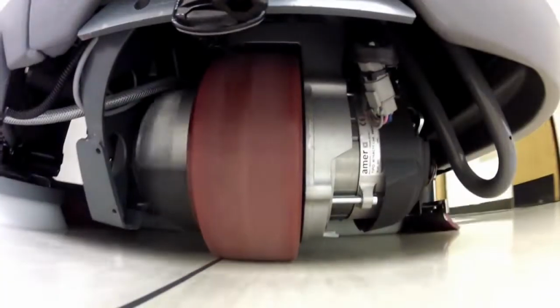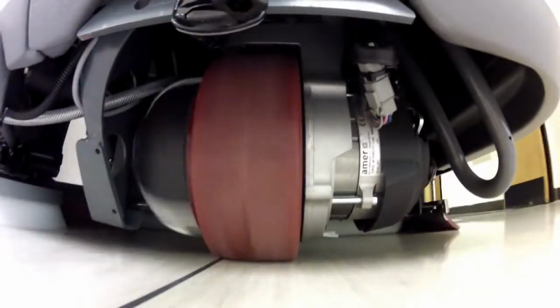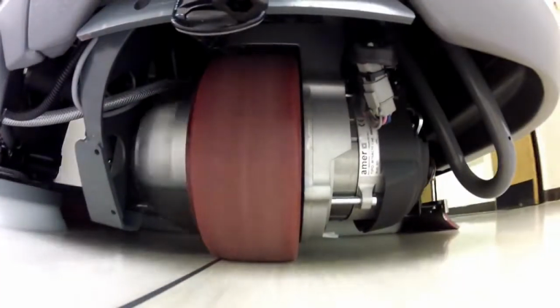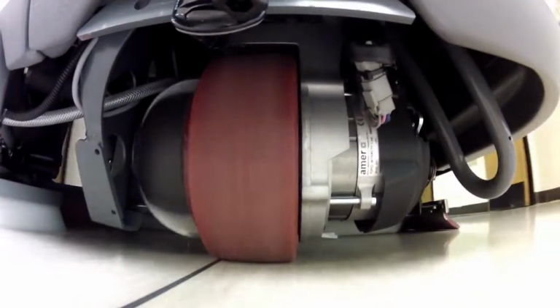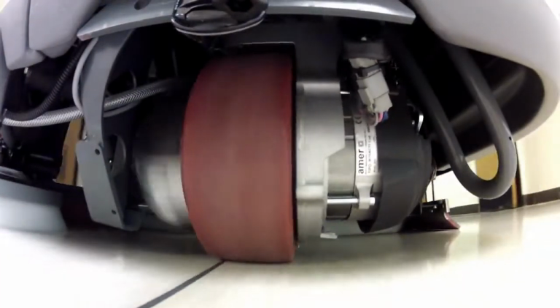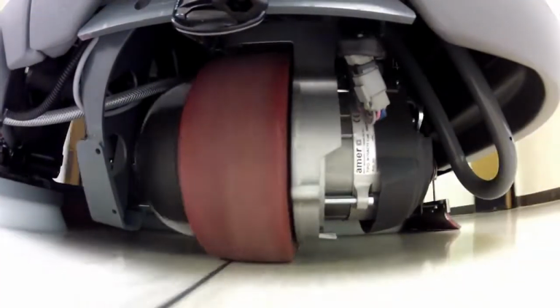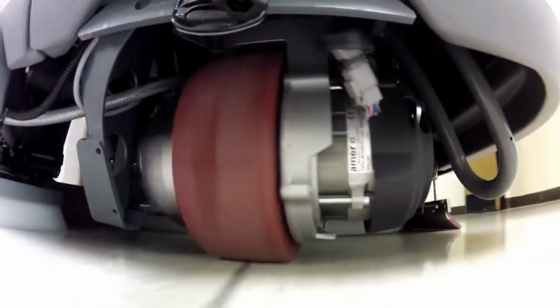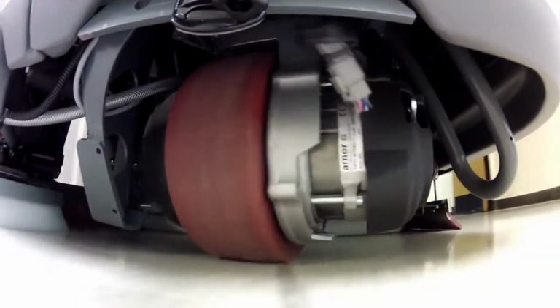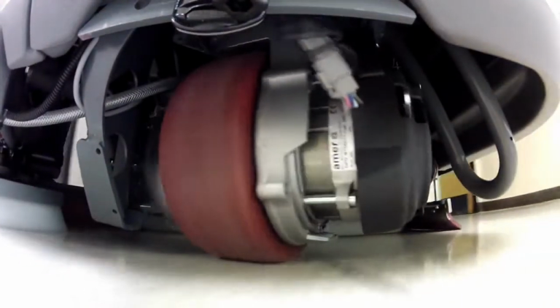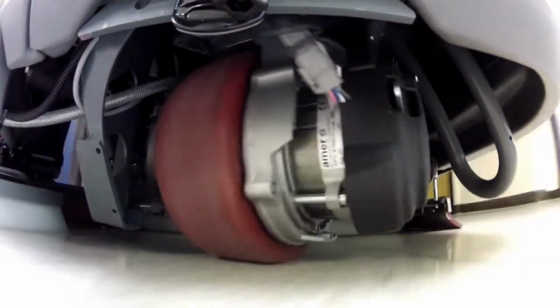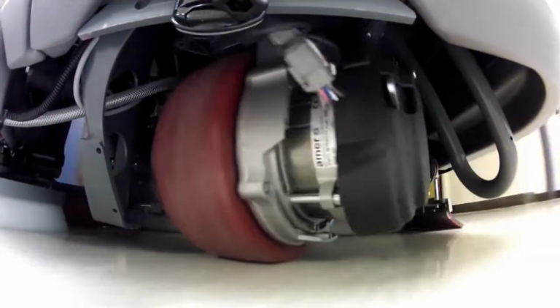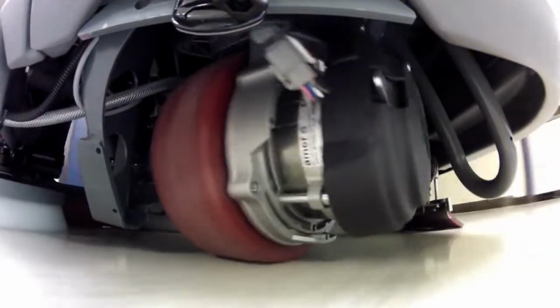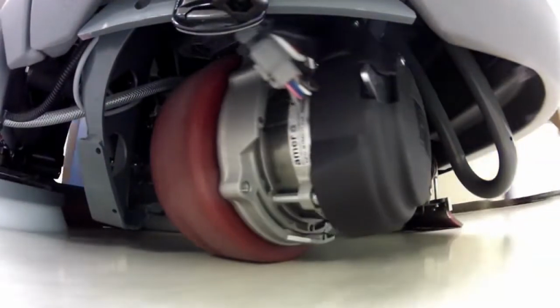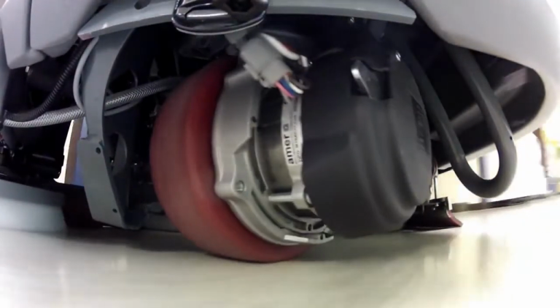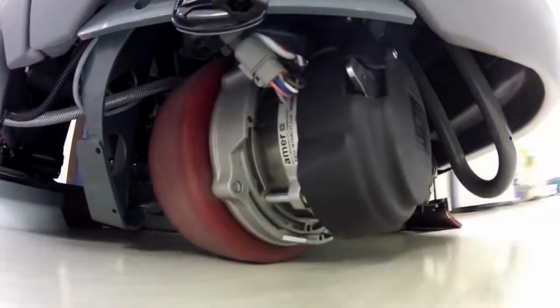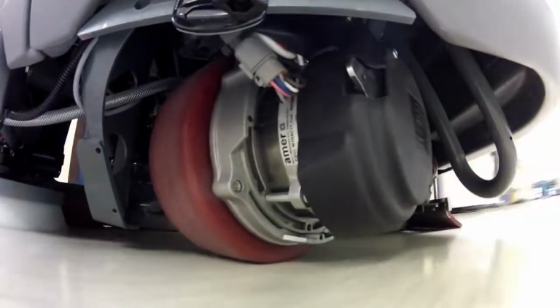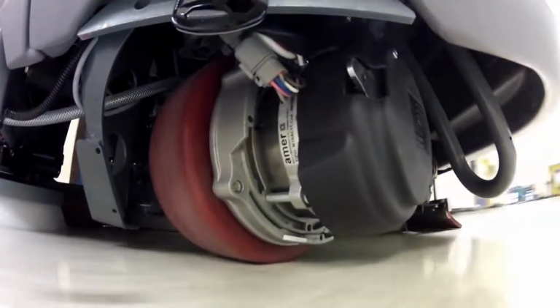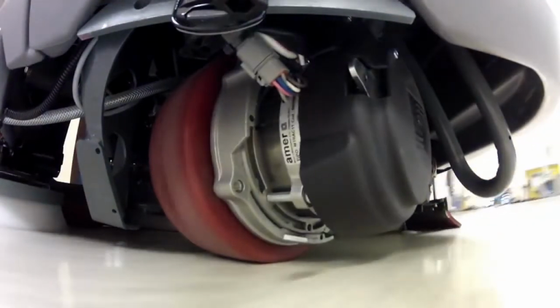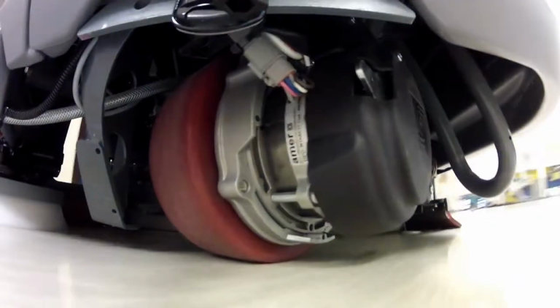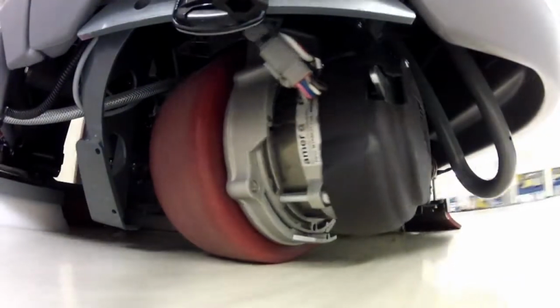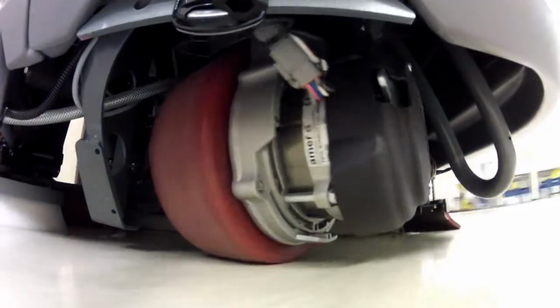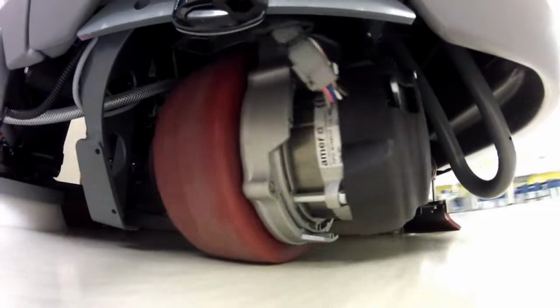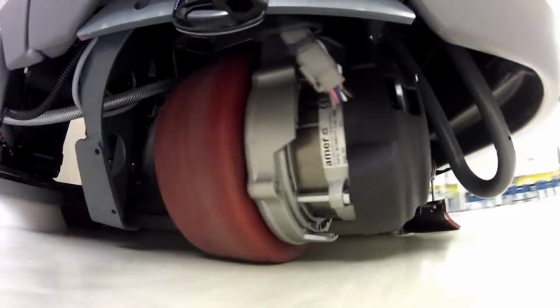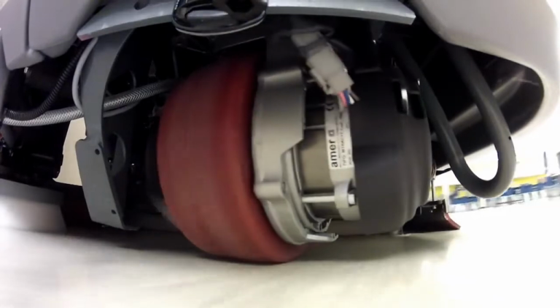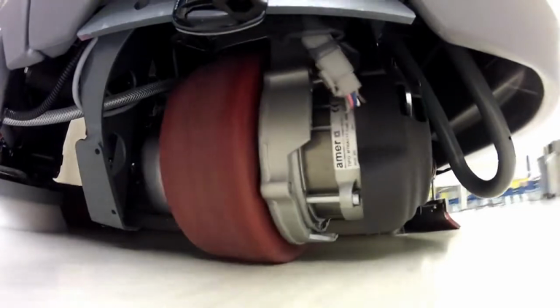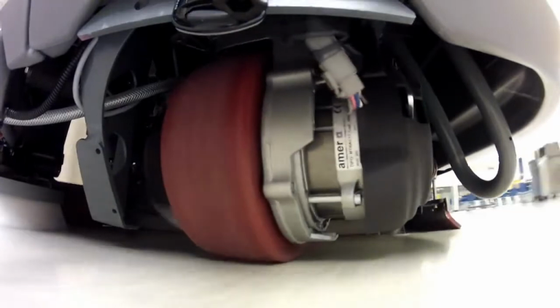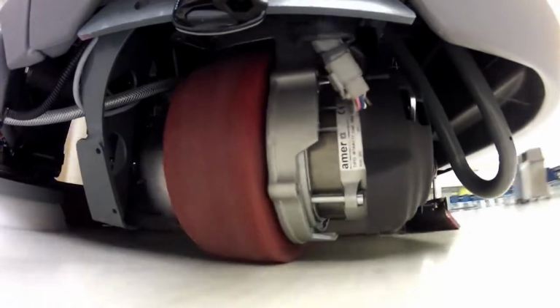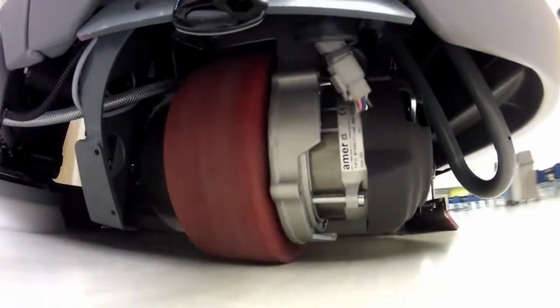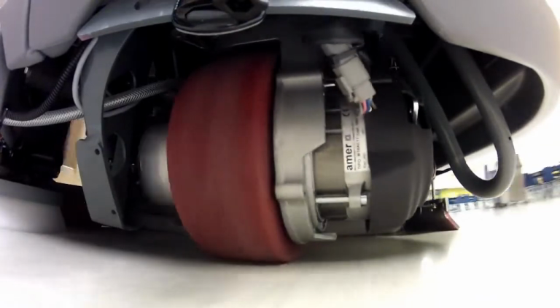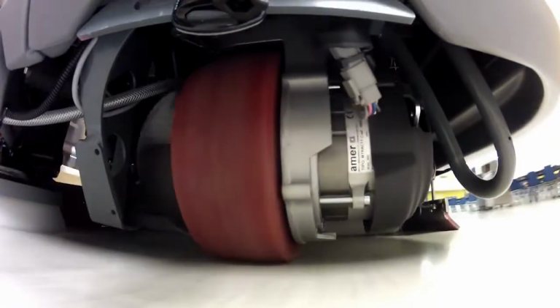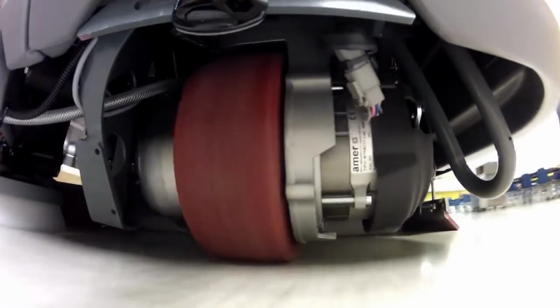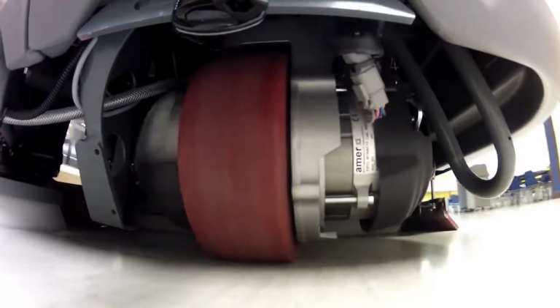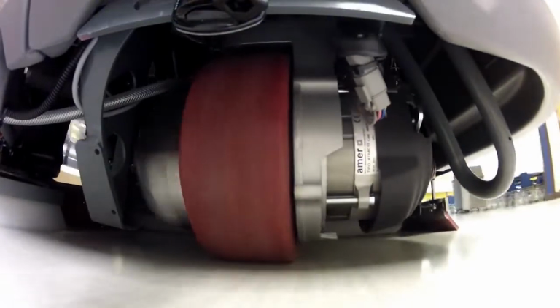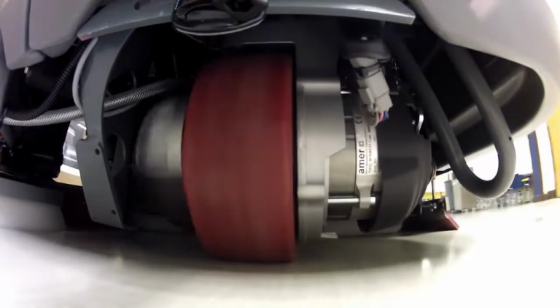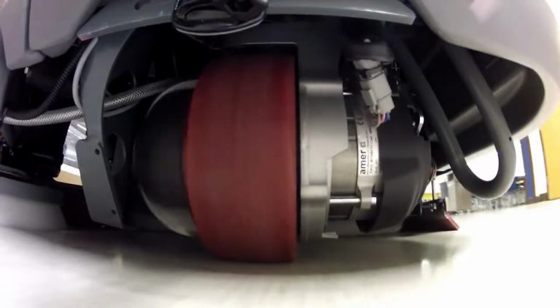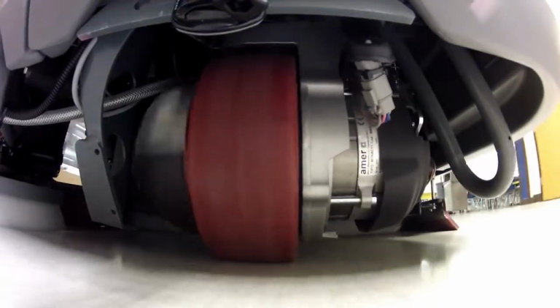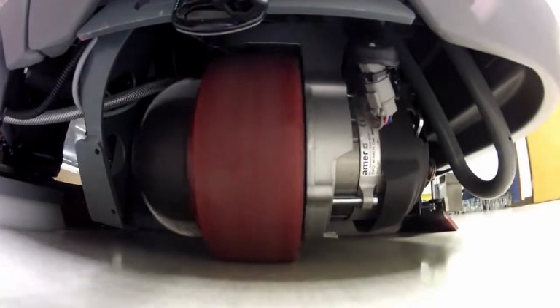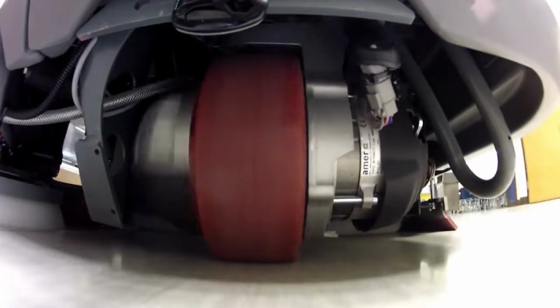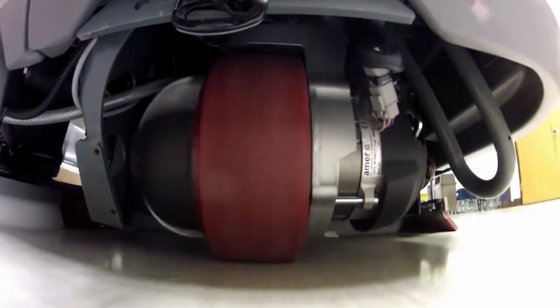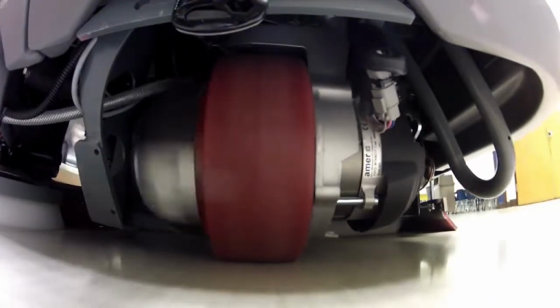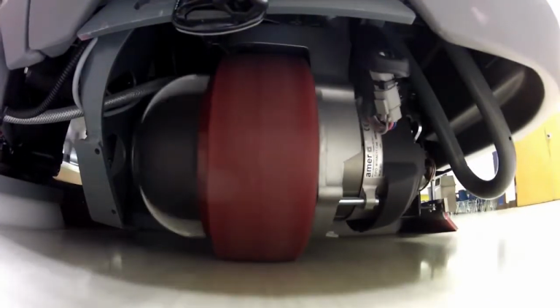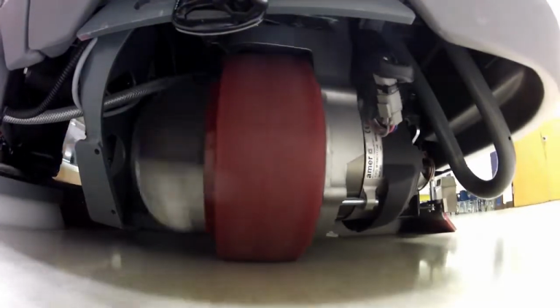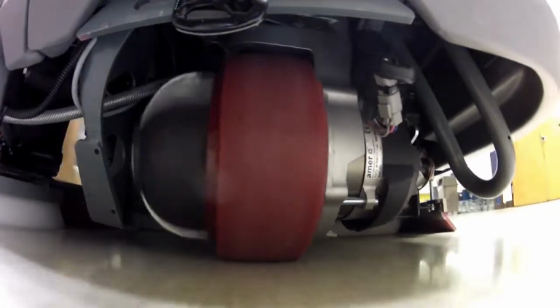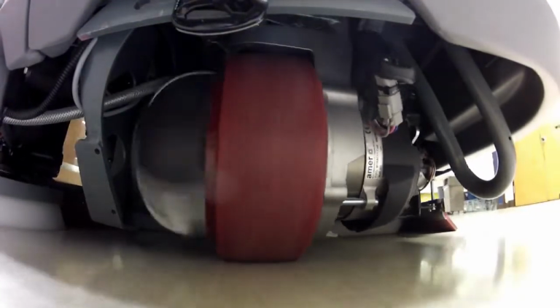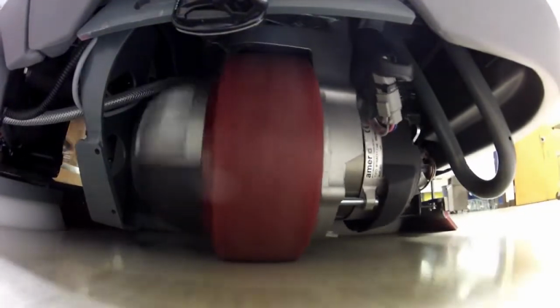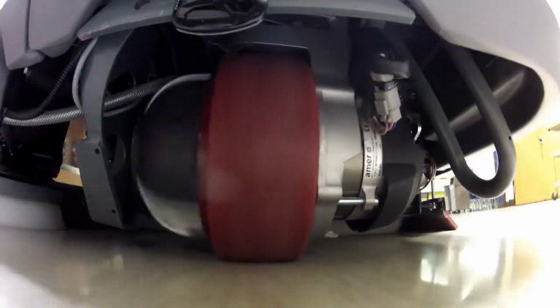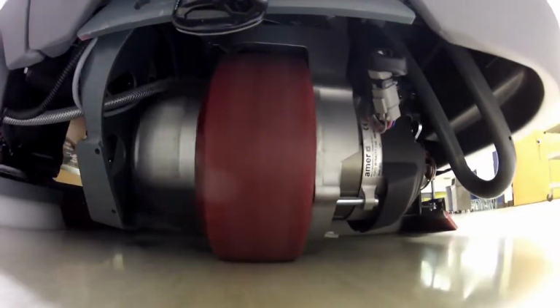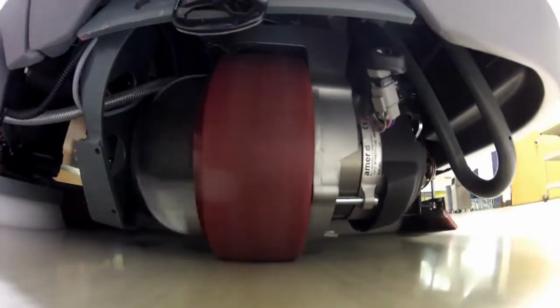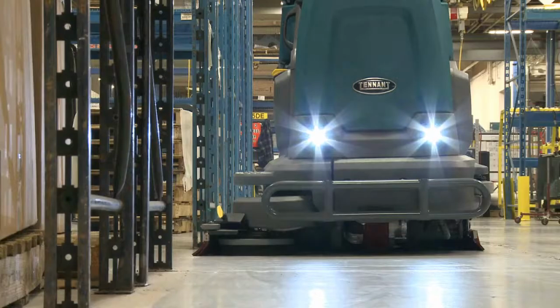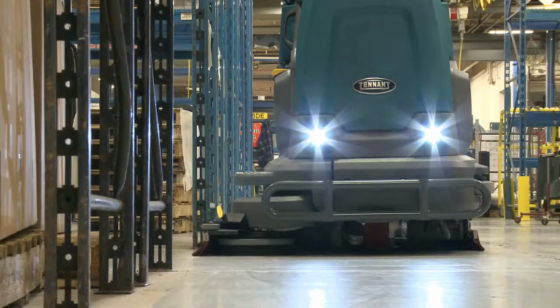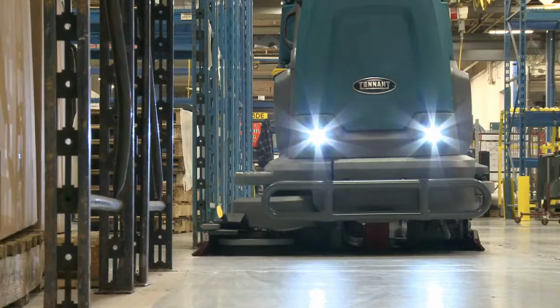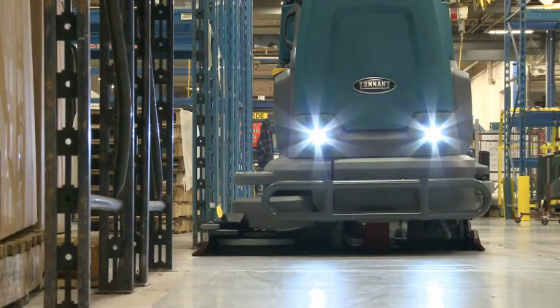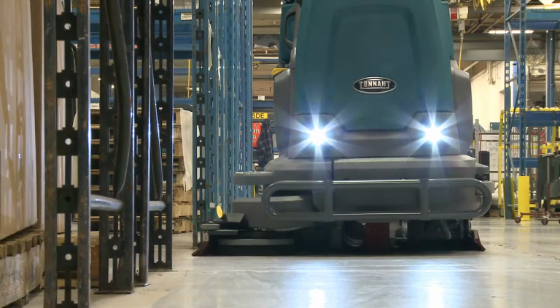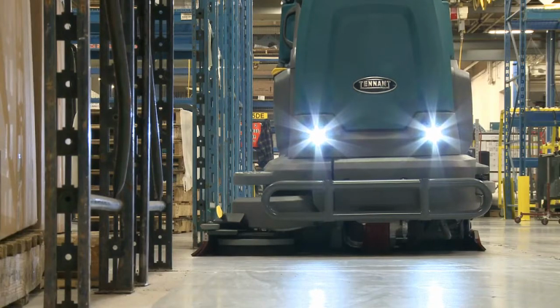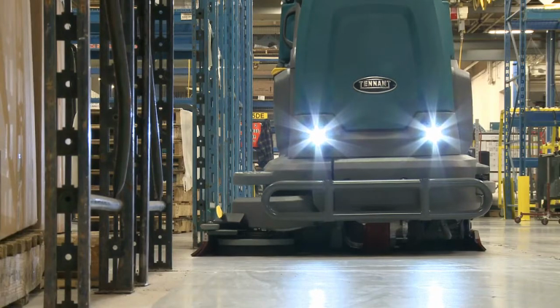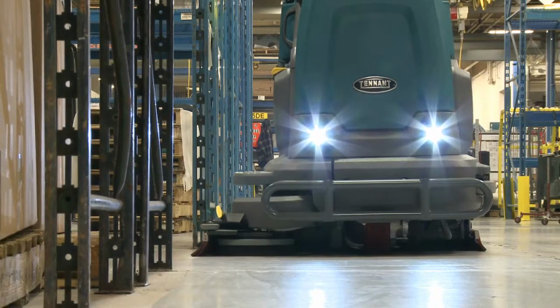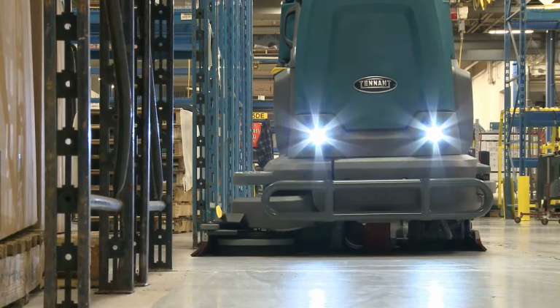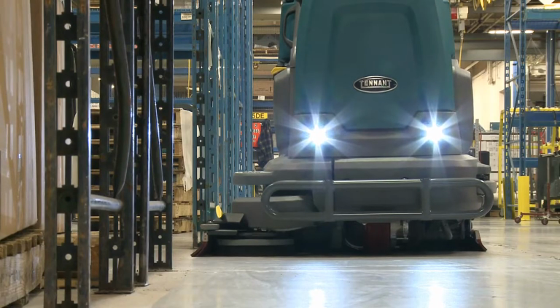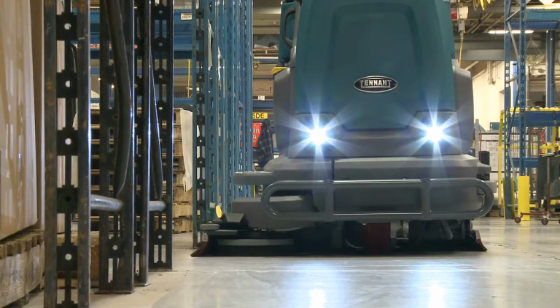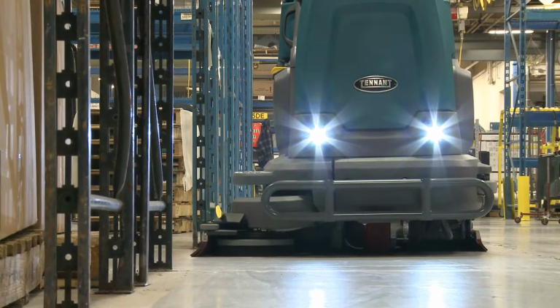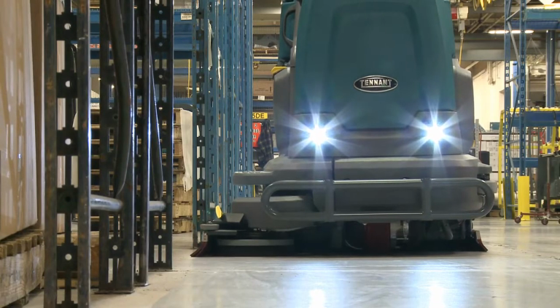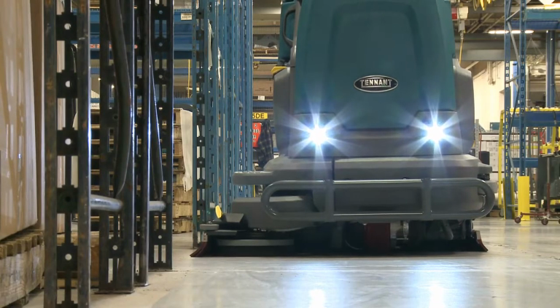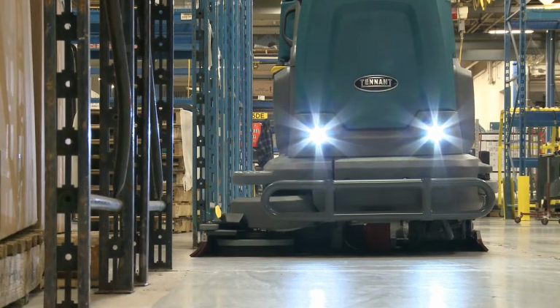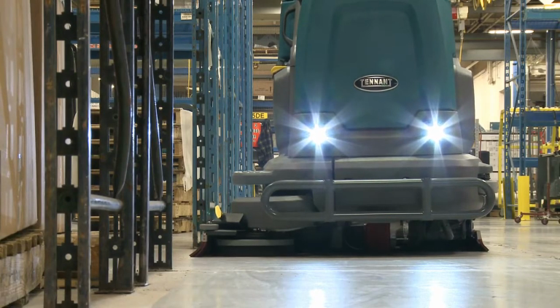The sealed, brushless AC propel motor delivers extended component life and less maintenance, keeping the cost of operation low.